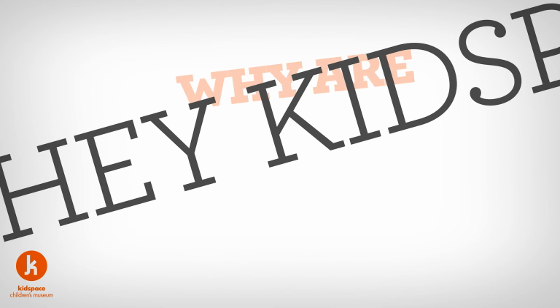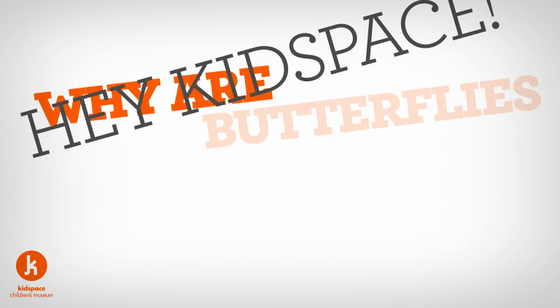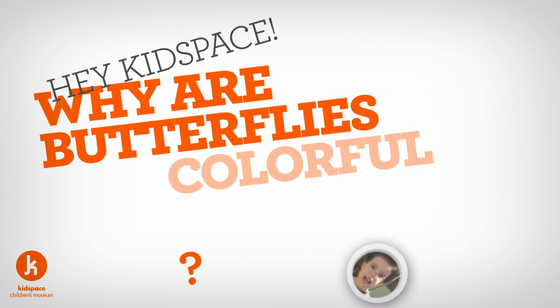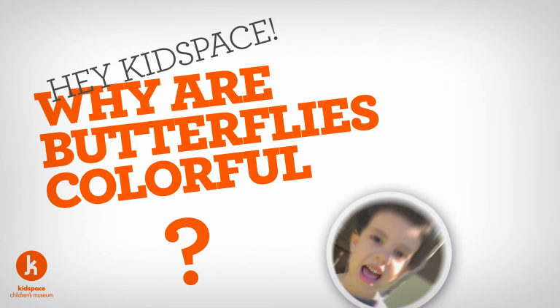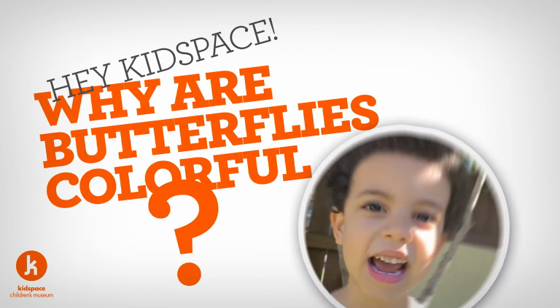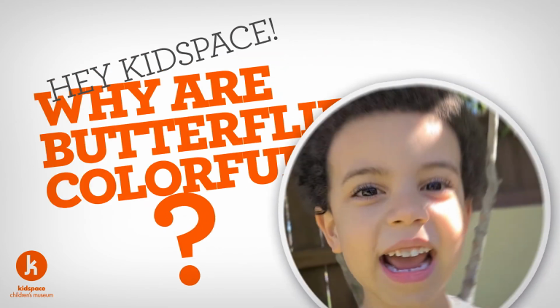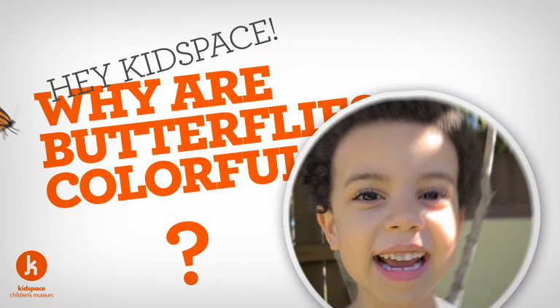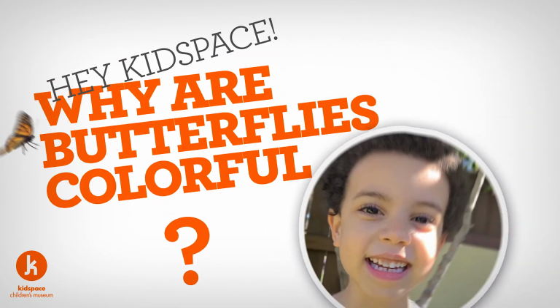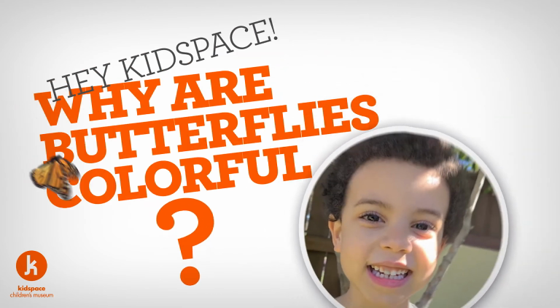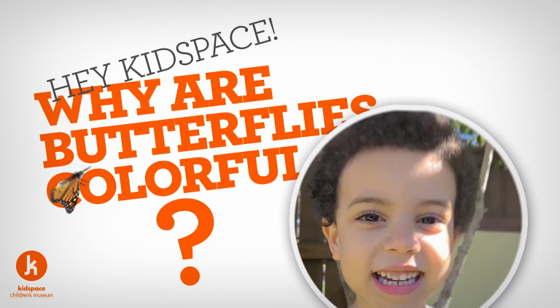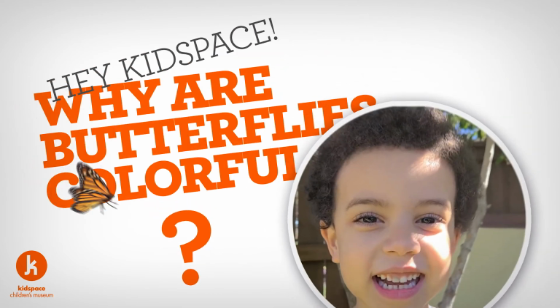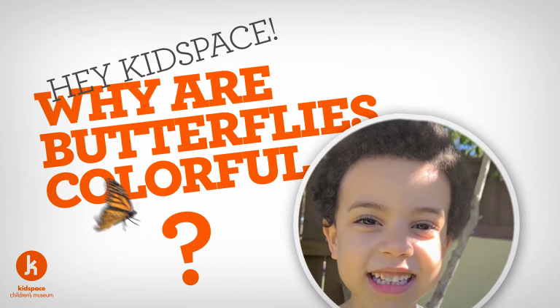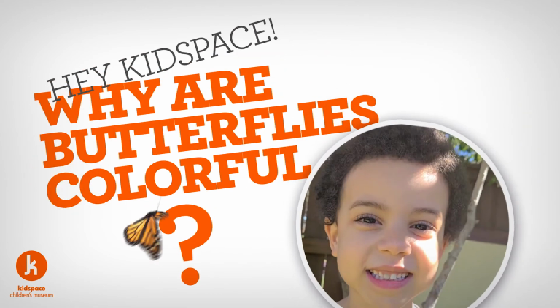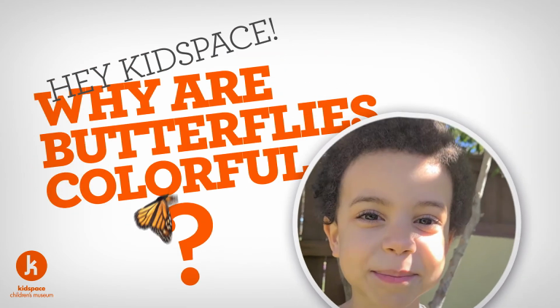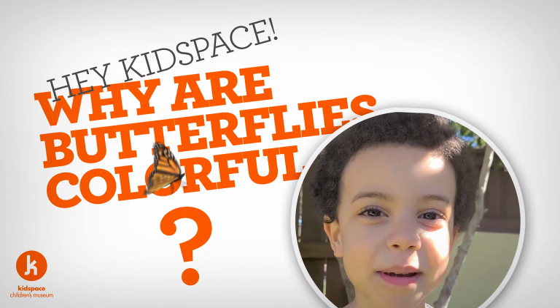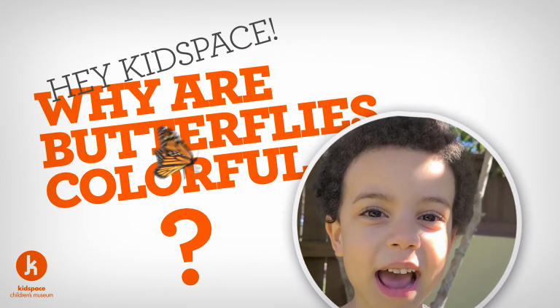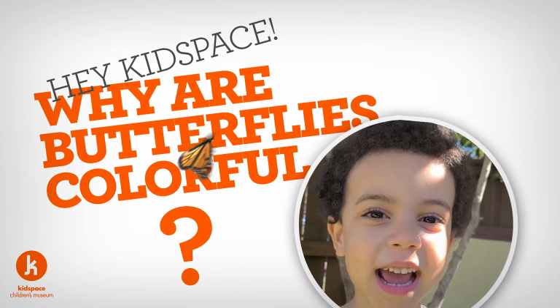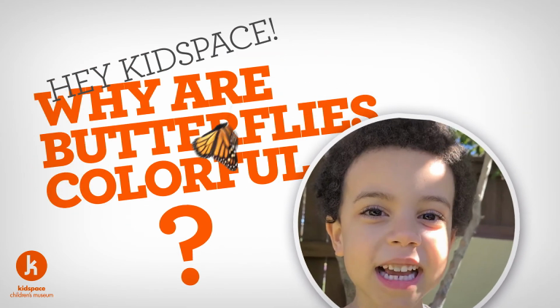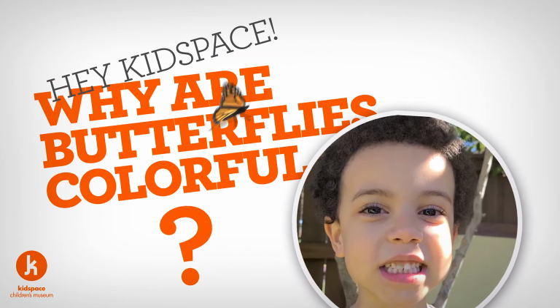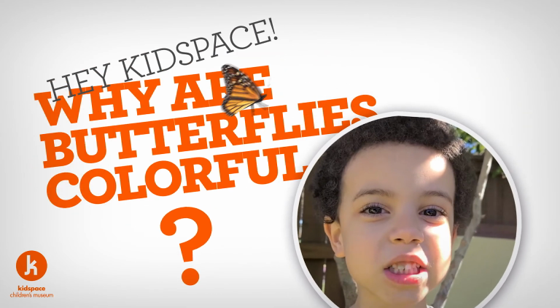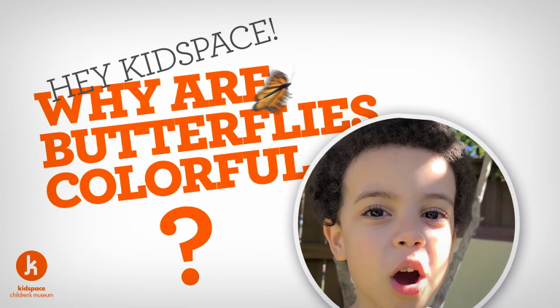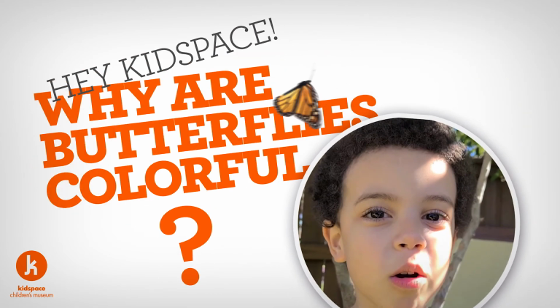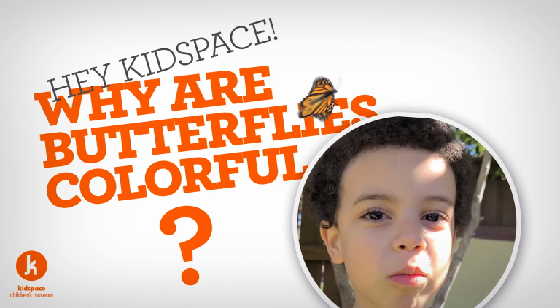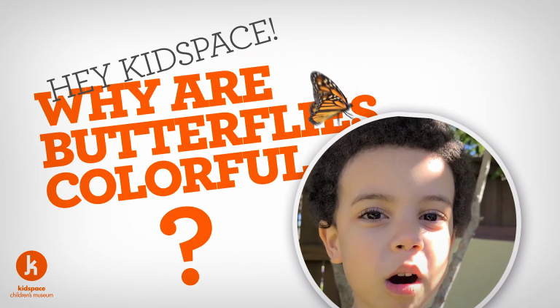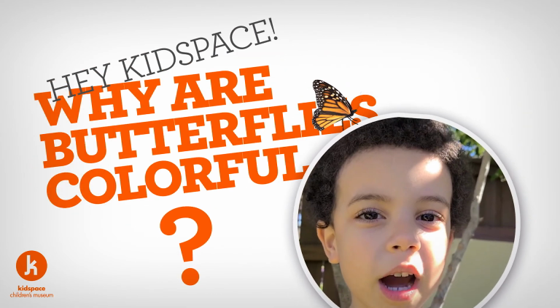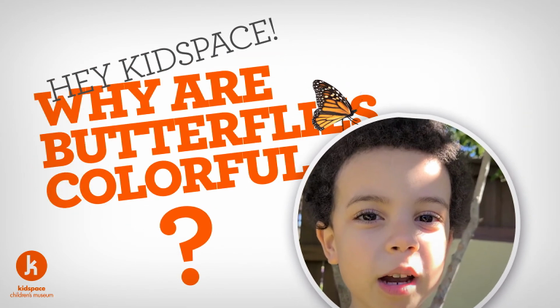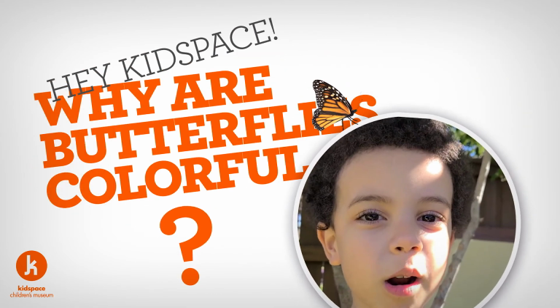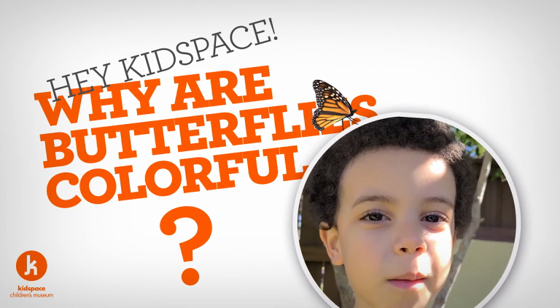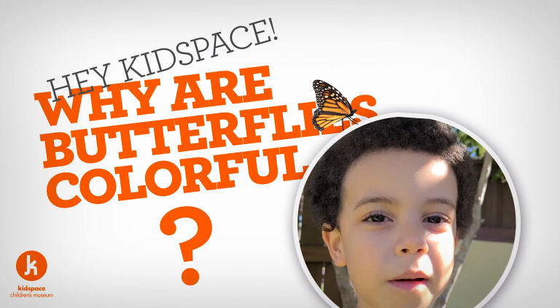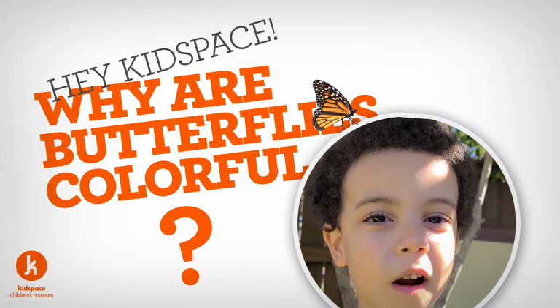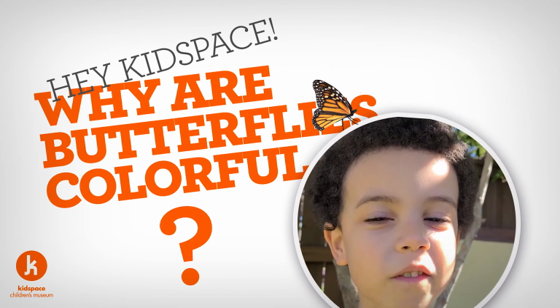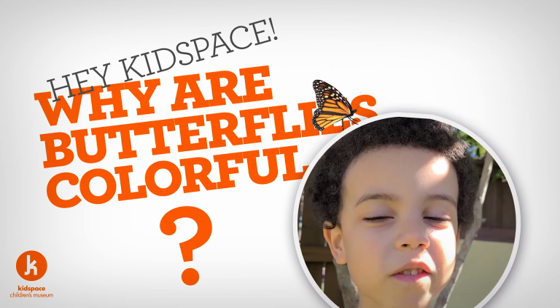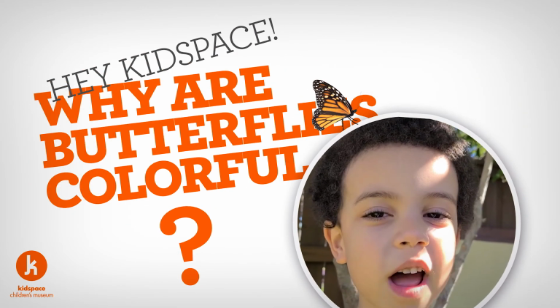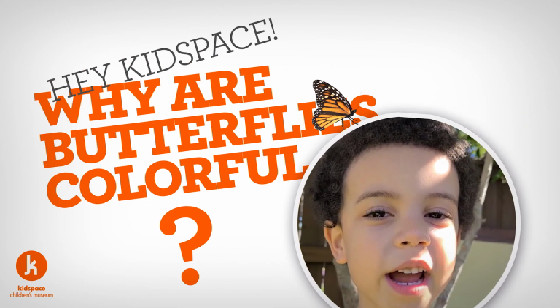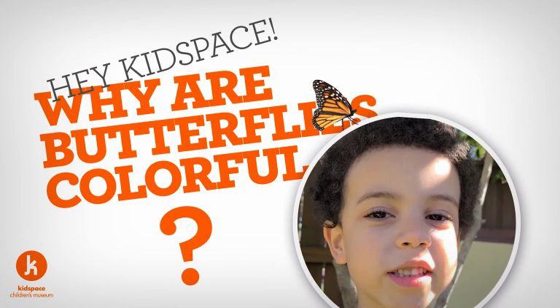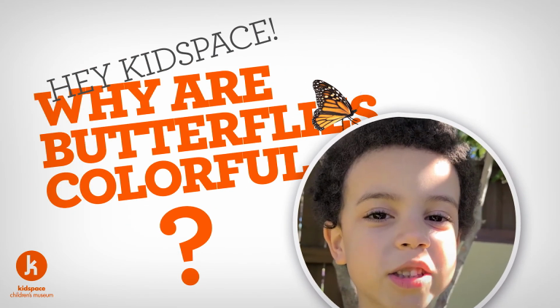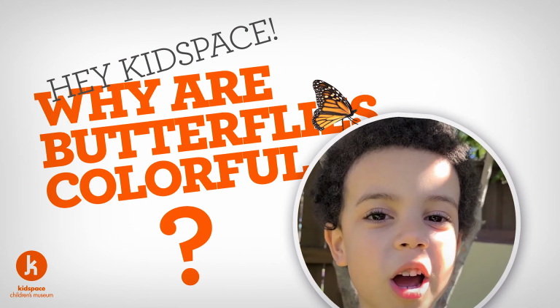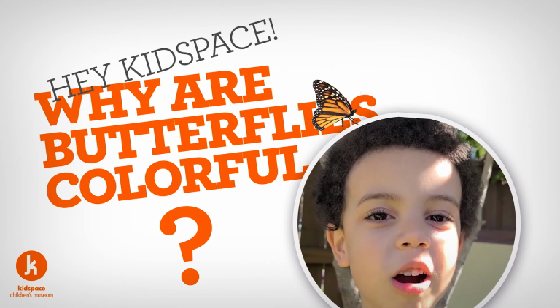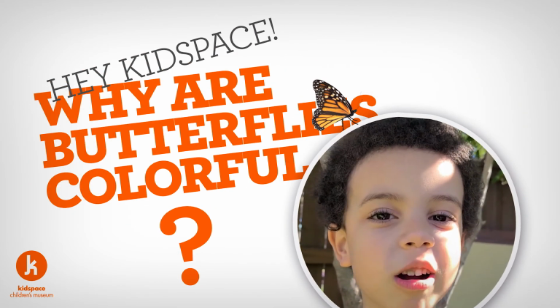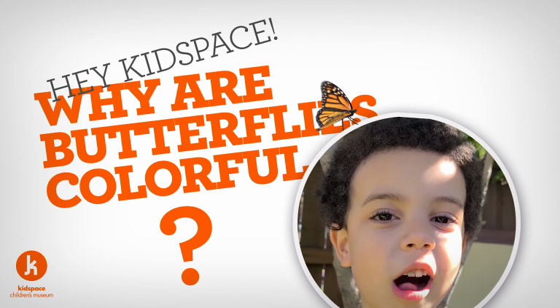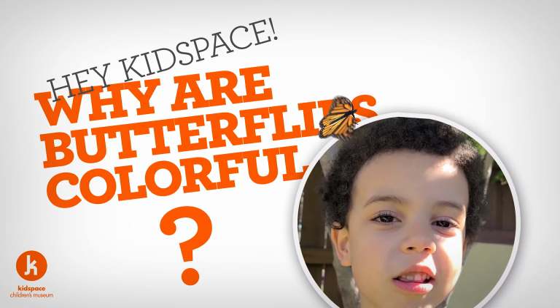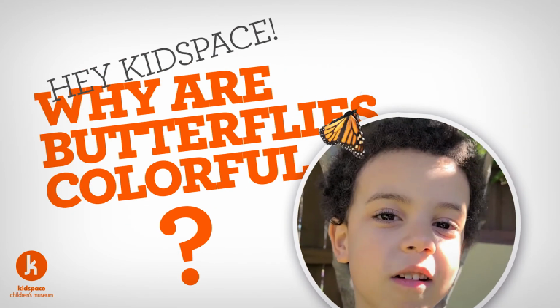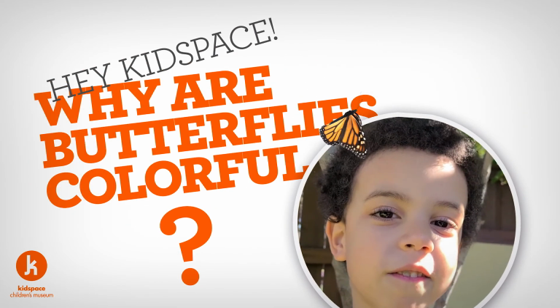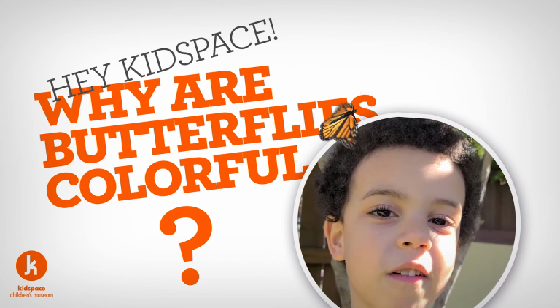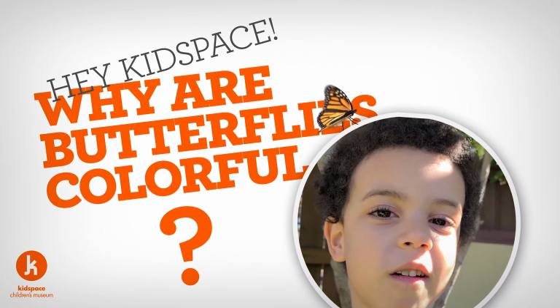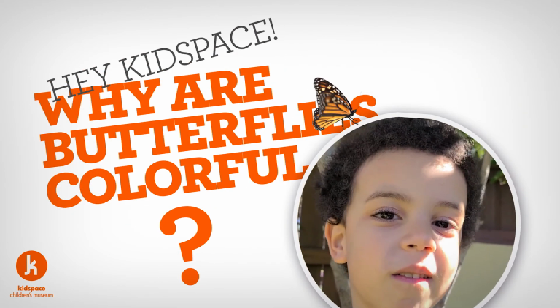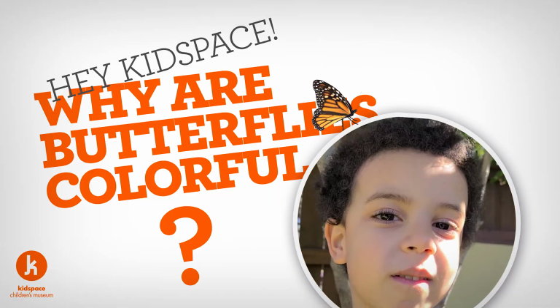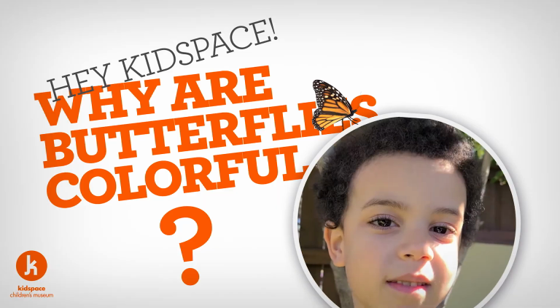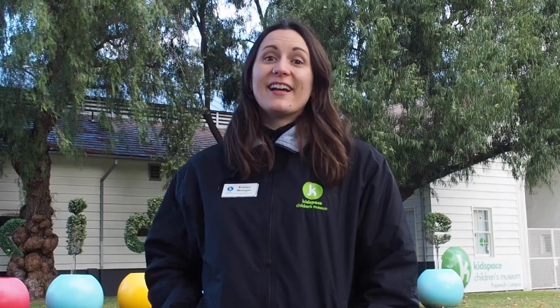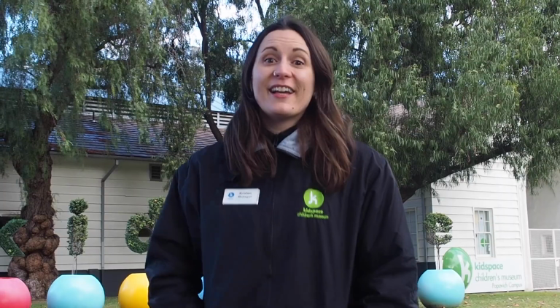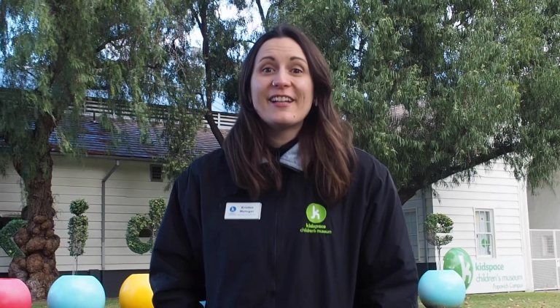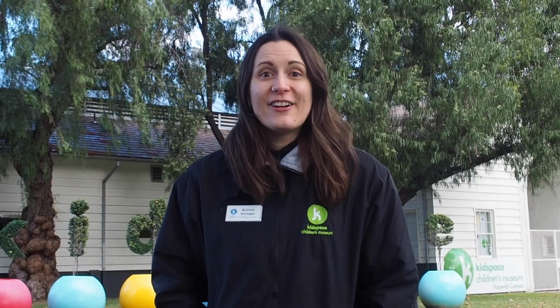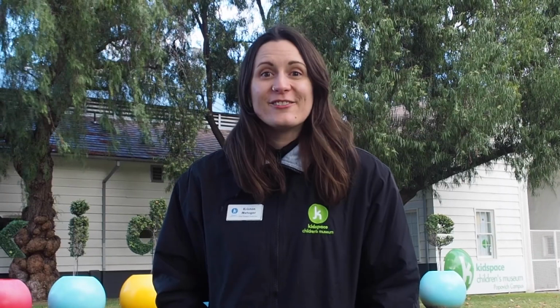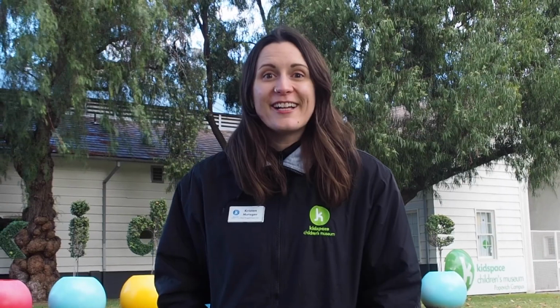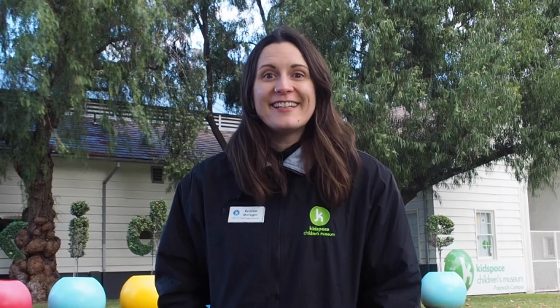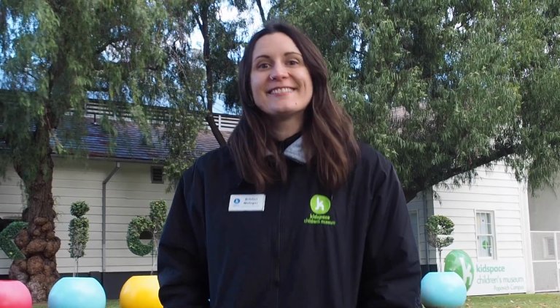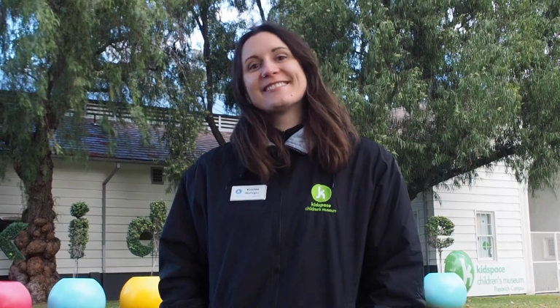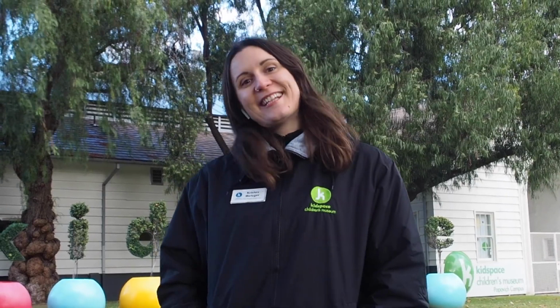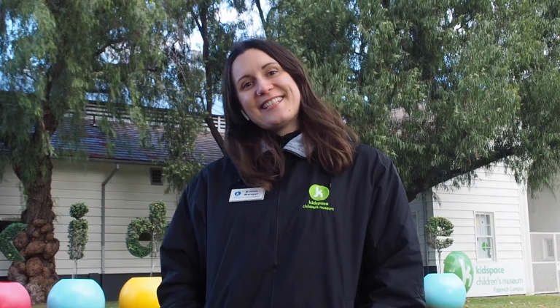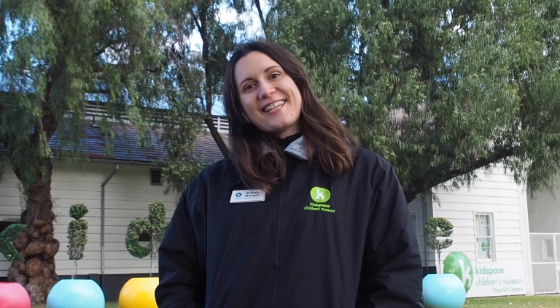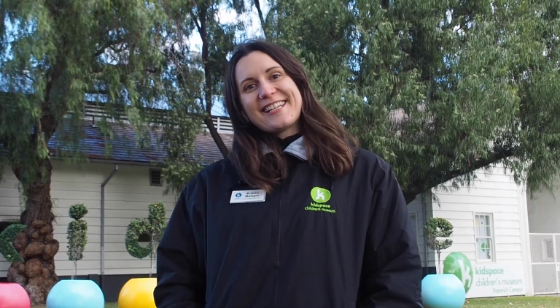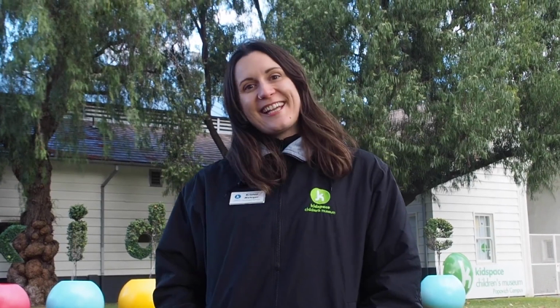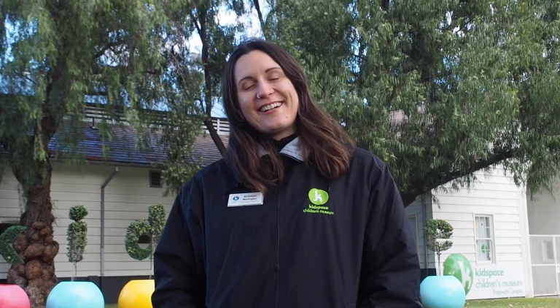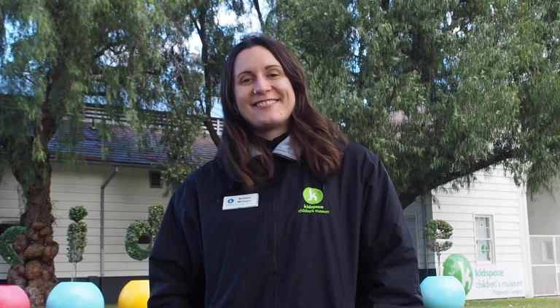Hey kids, baes! Why are butterflies so colorful? I know right? Let's check it out!